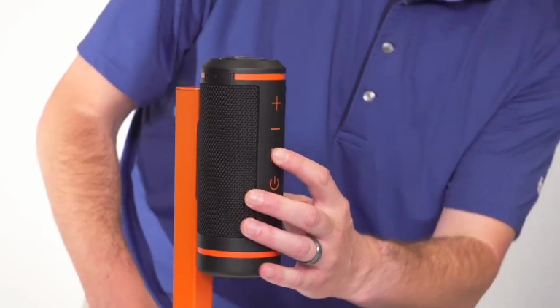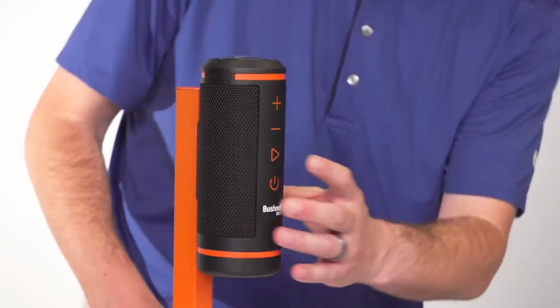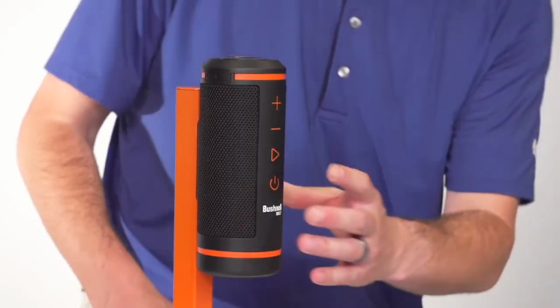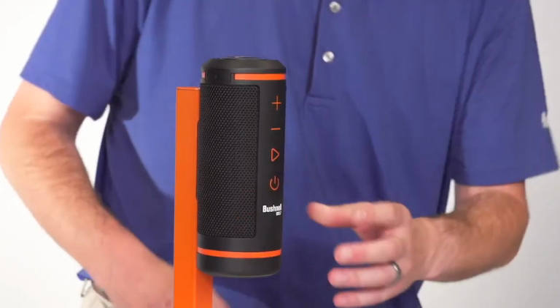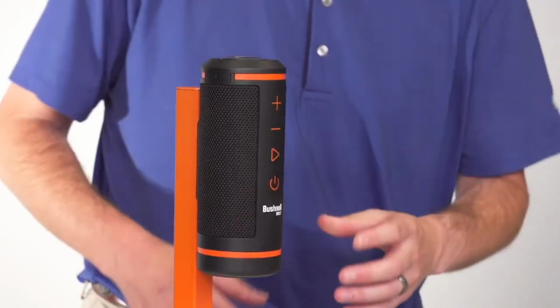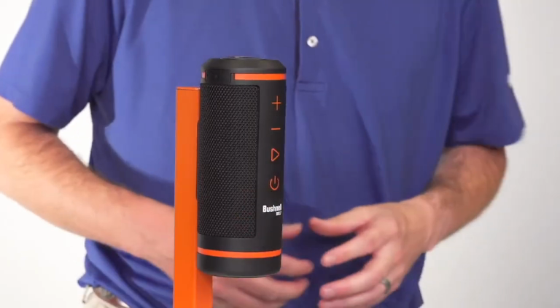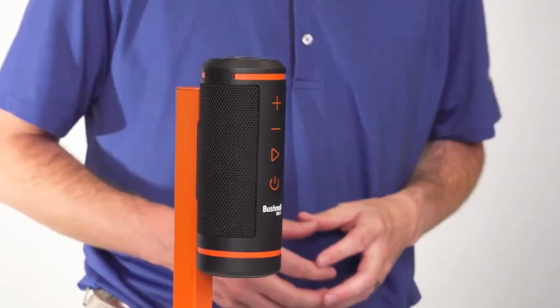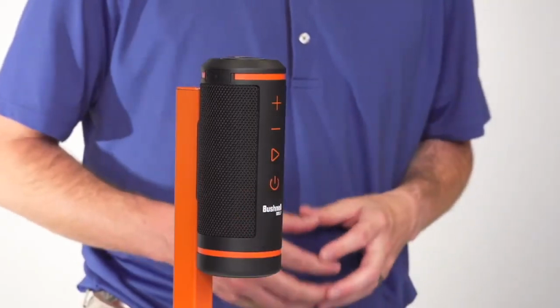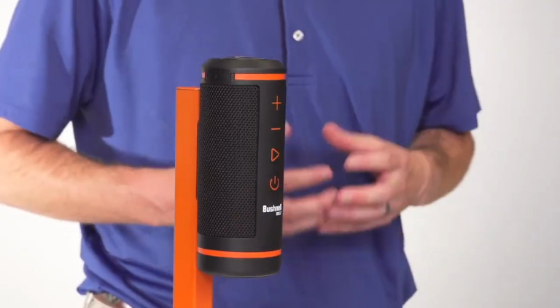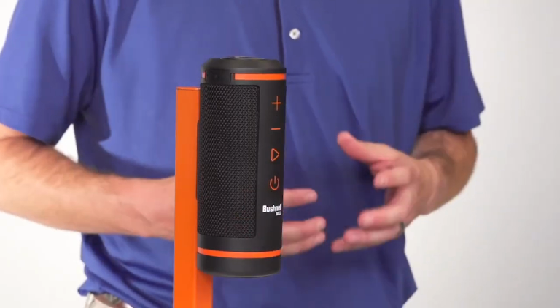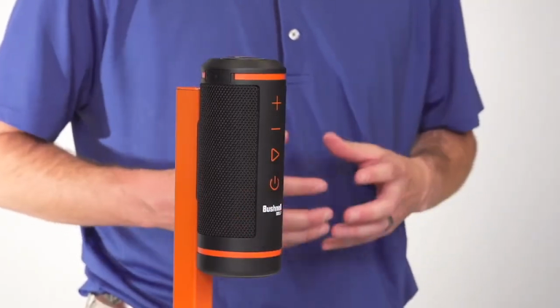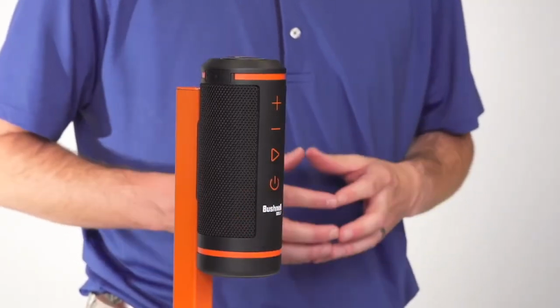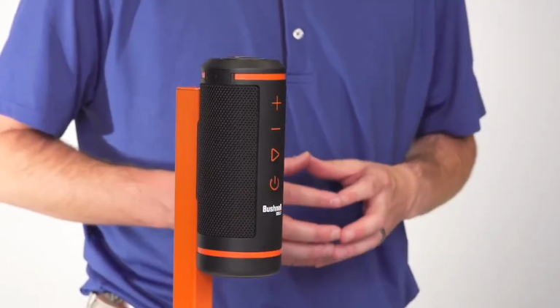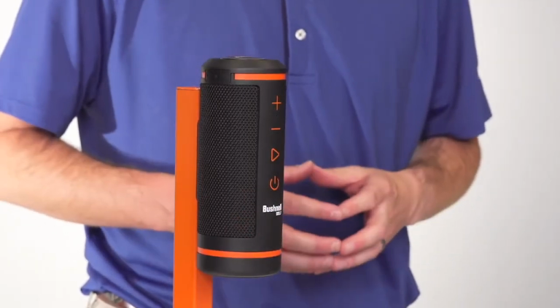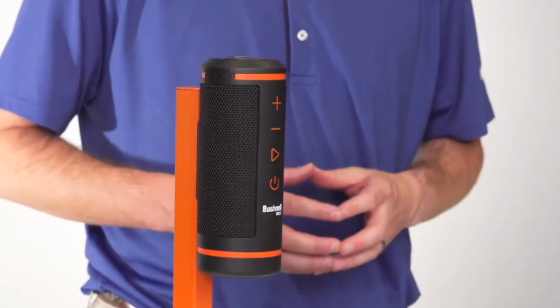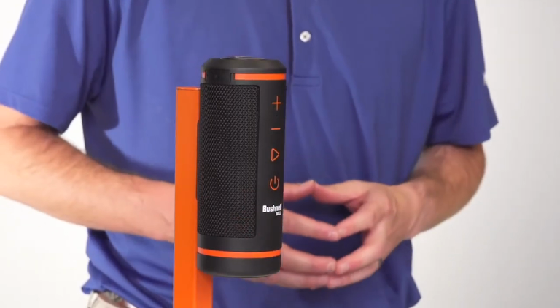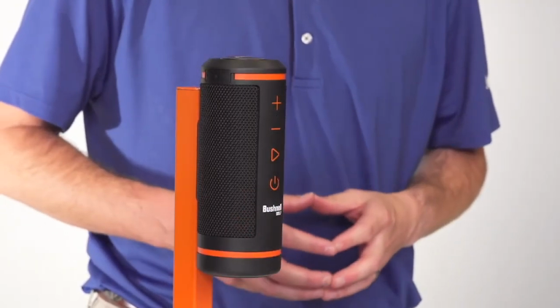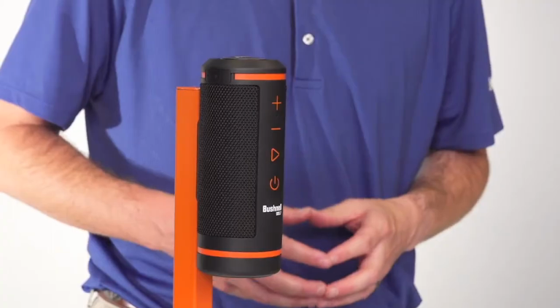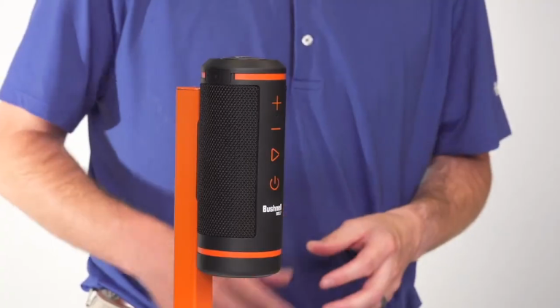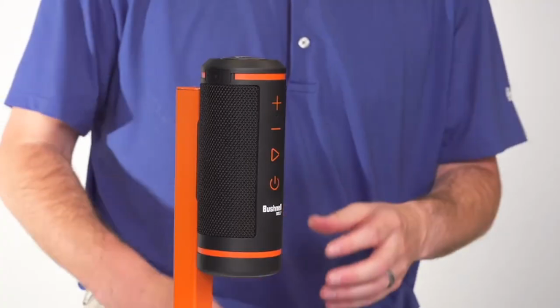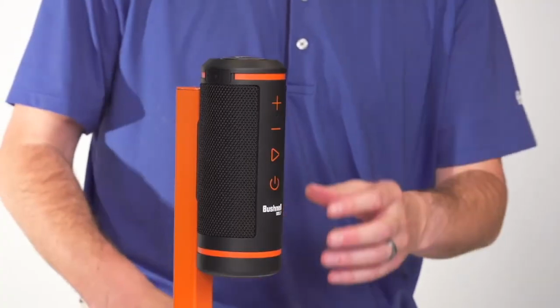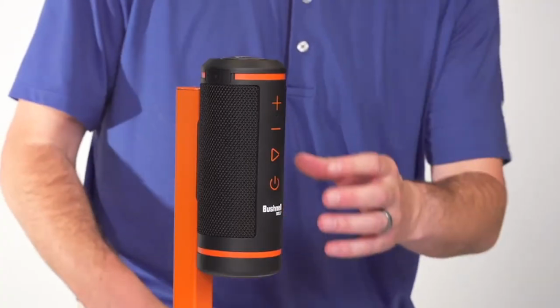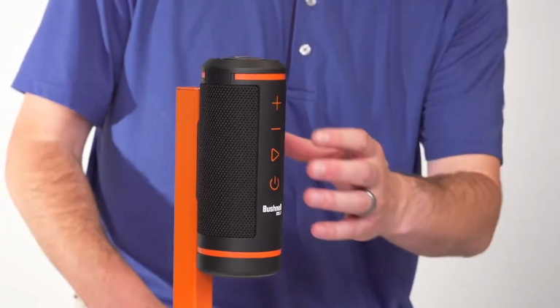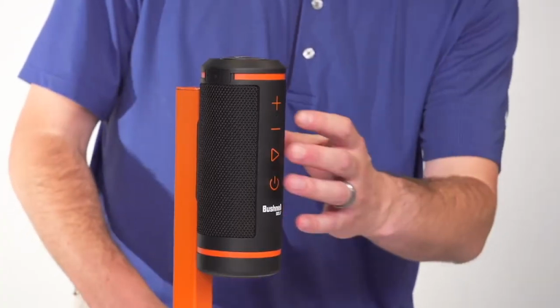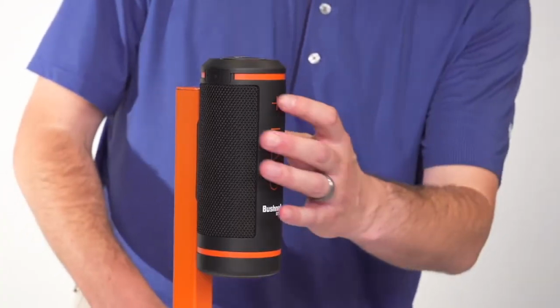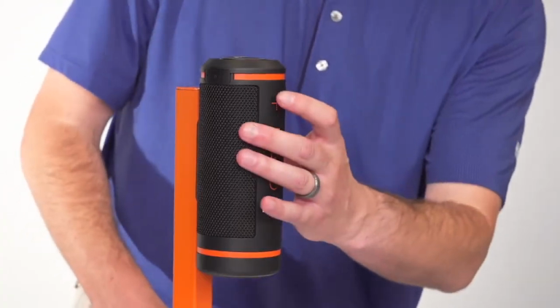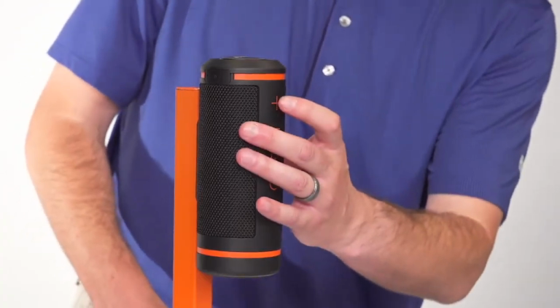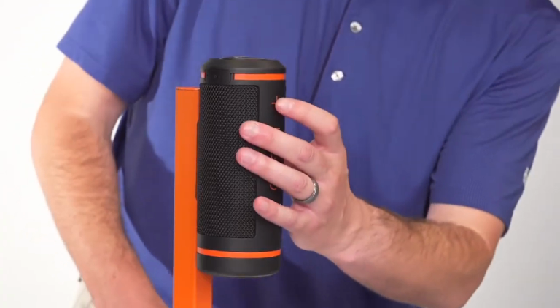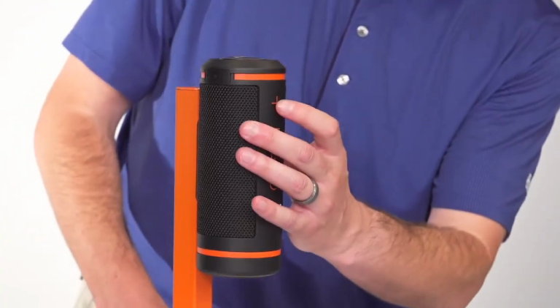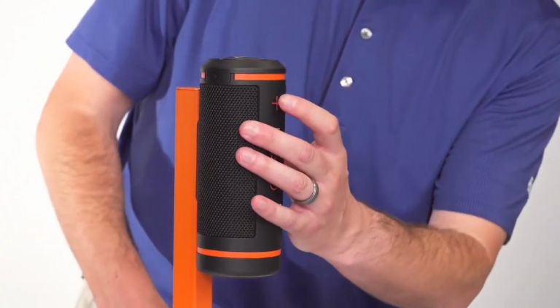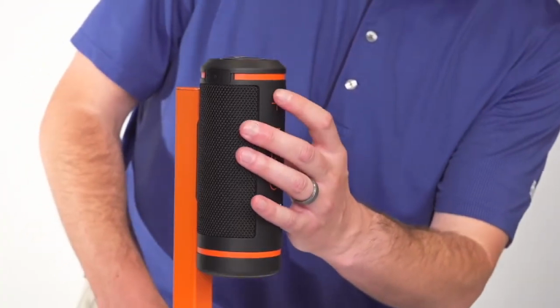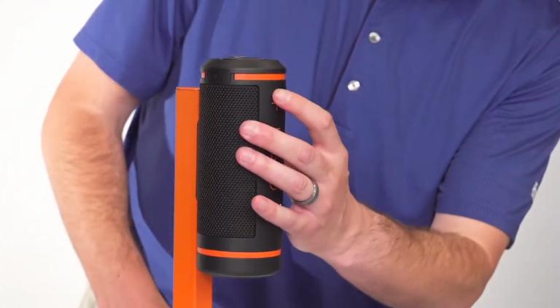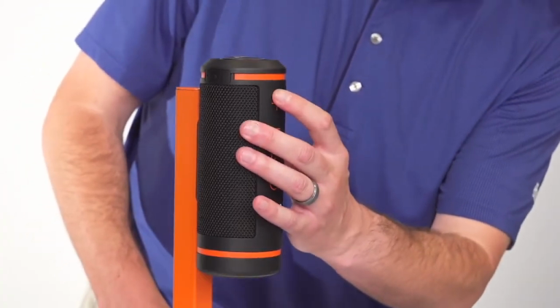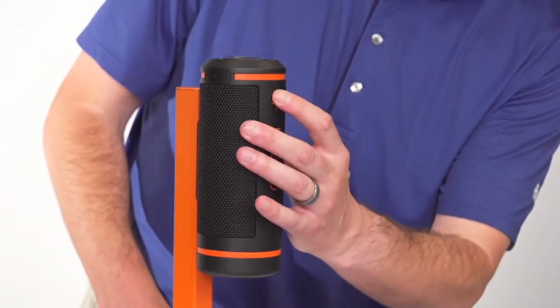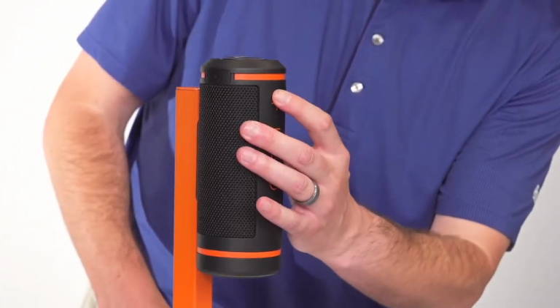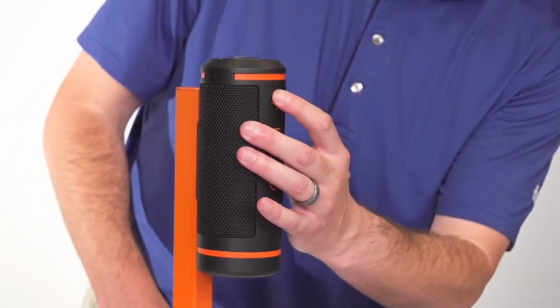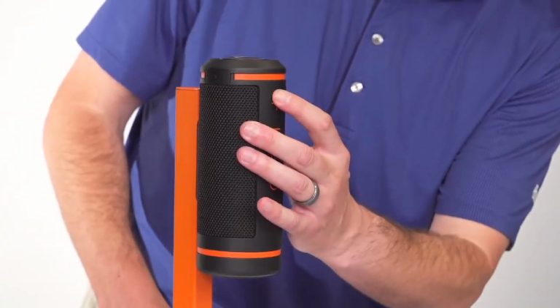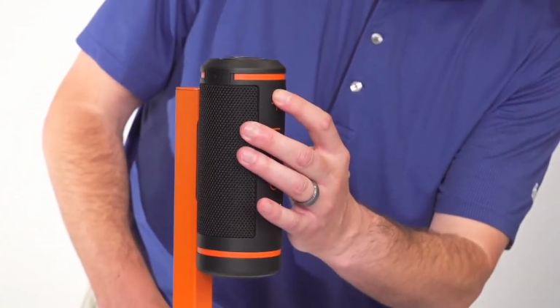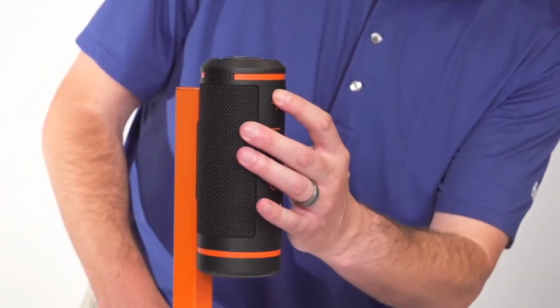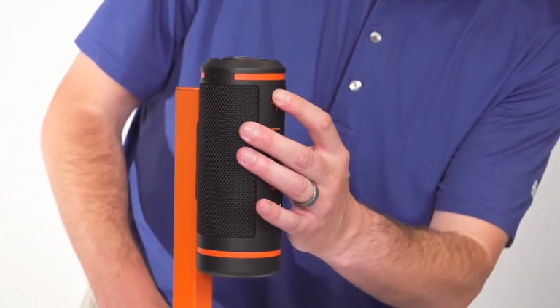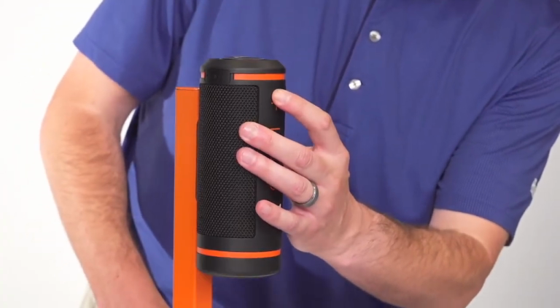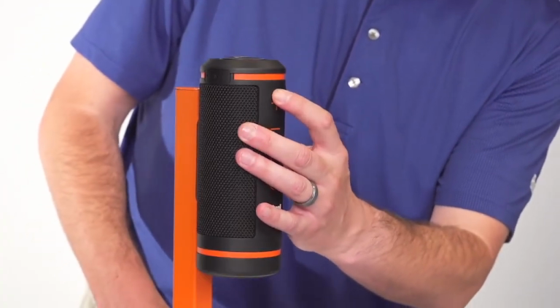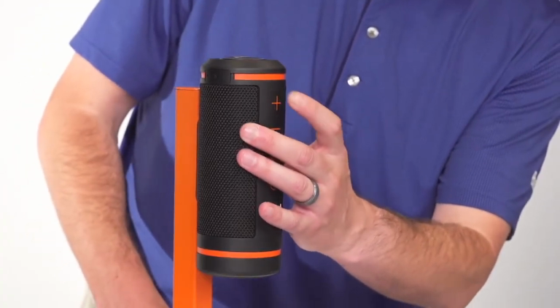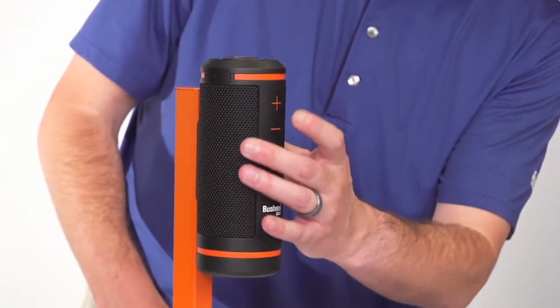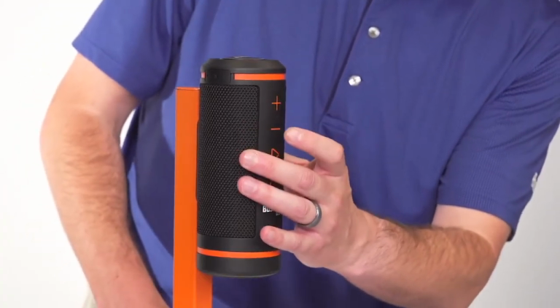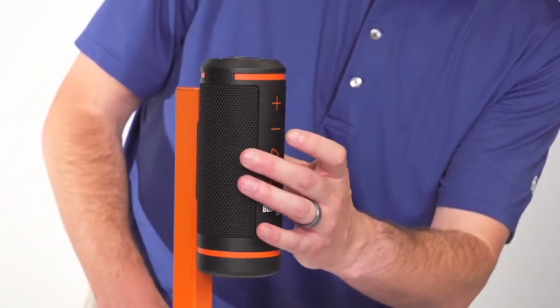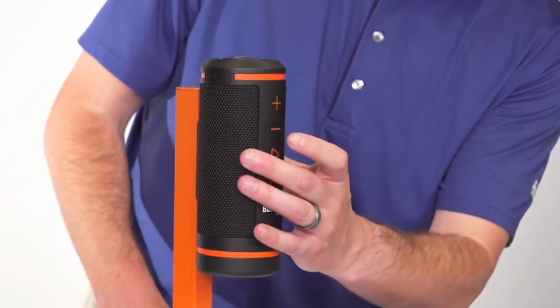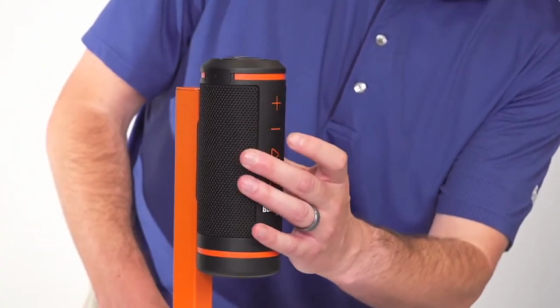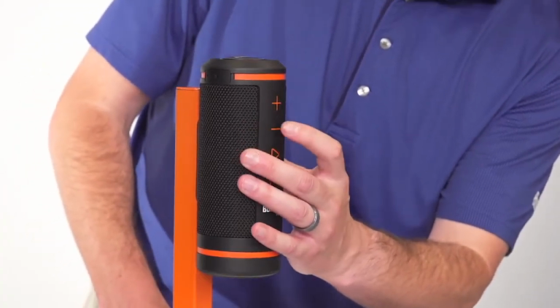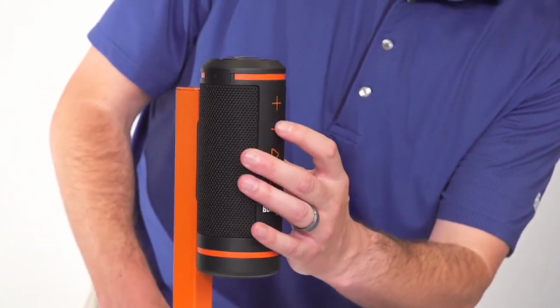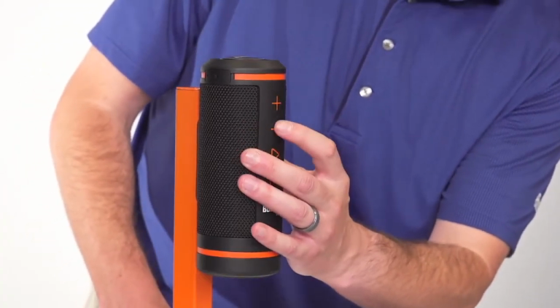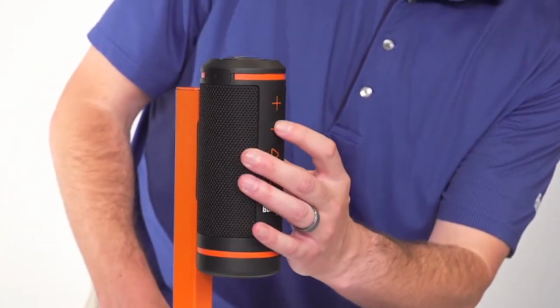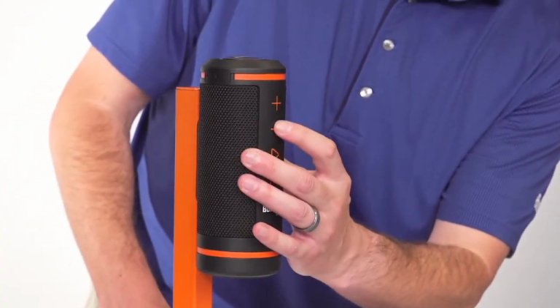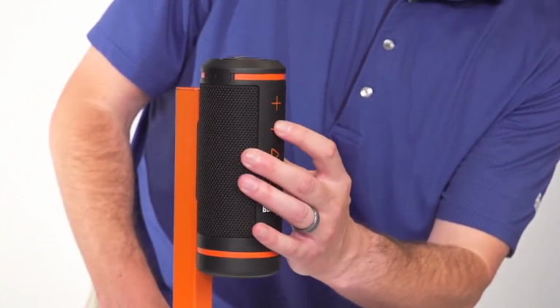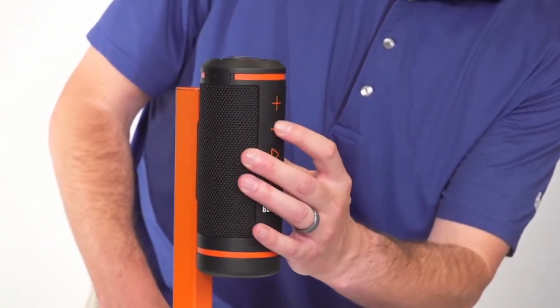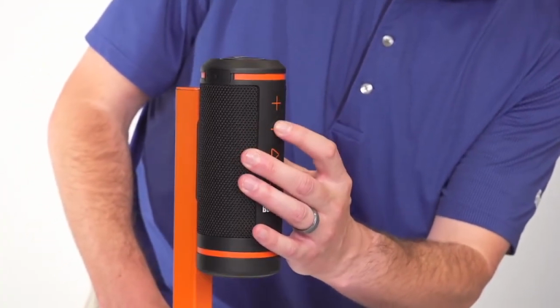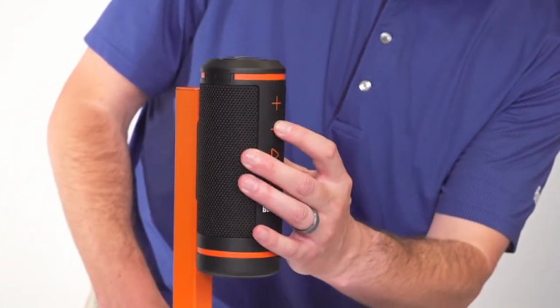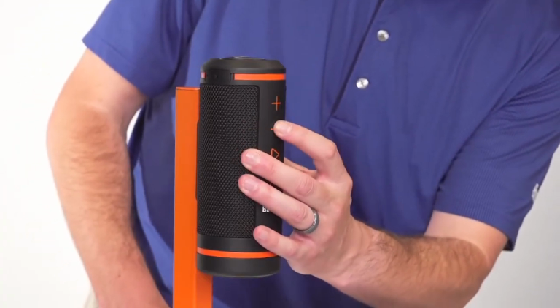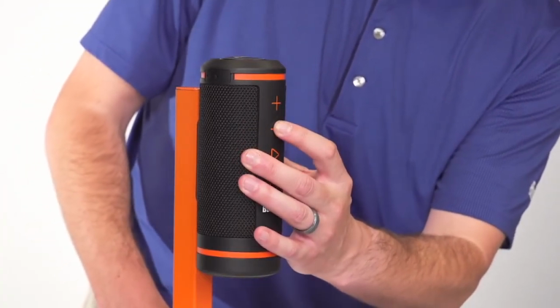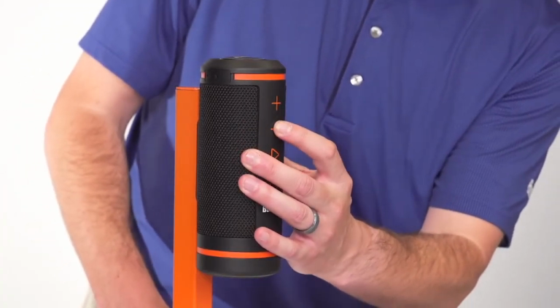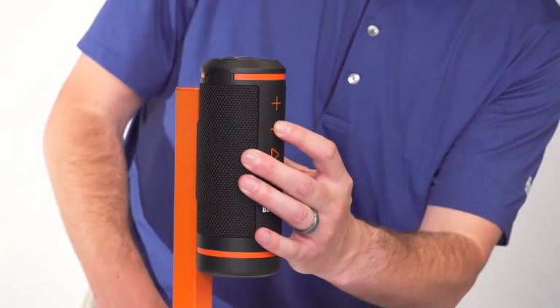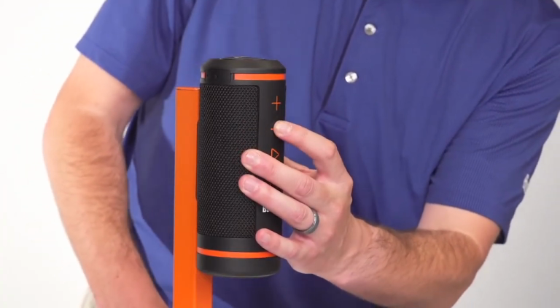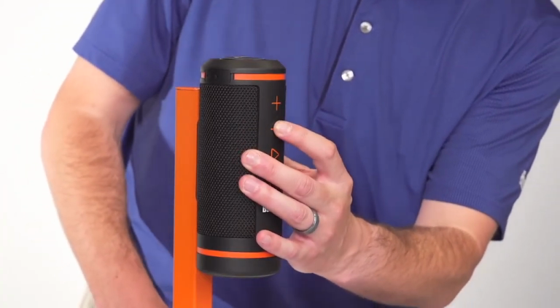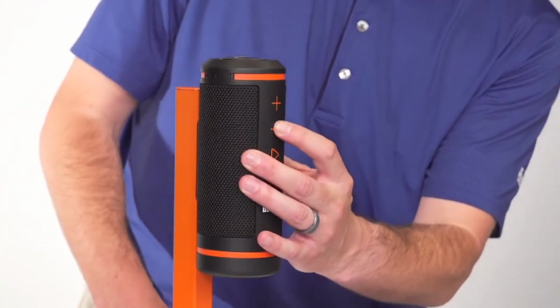To increase your volume, tap the plus button. To decrease your volume, press the minus button.